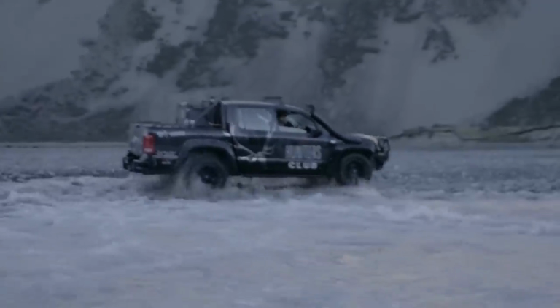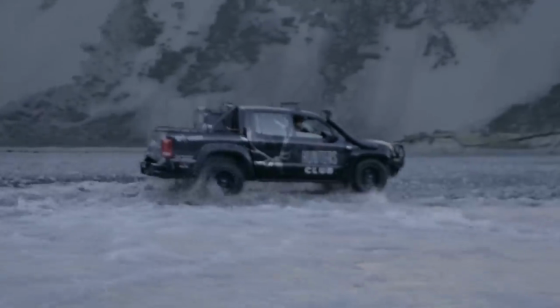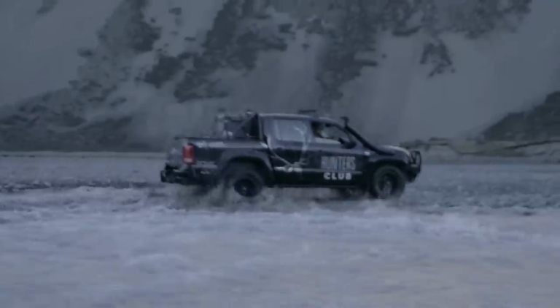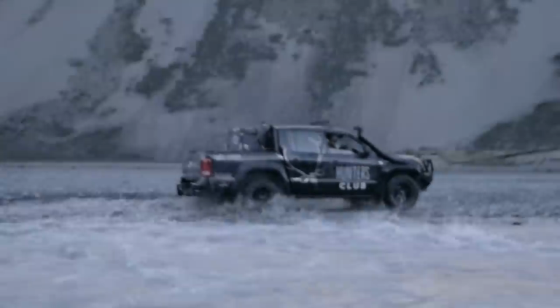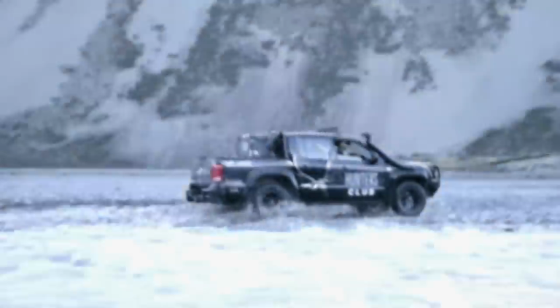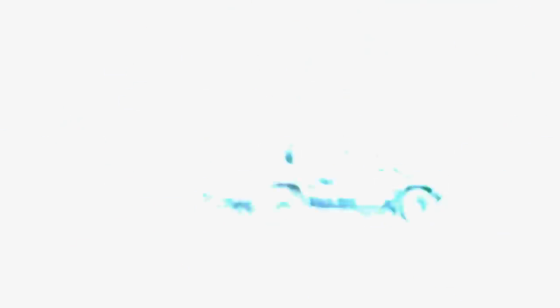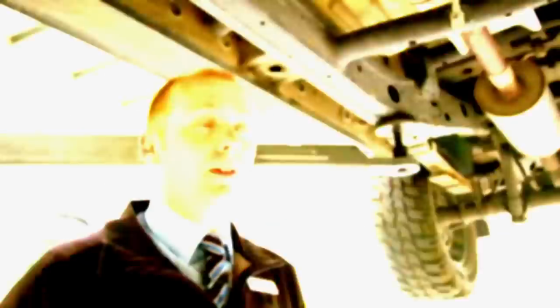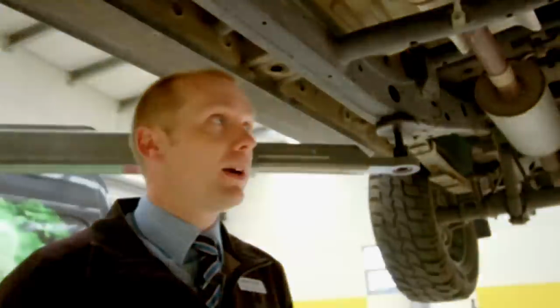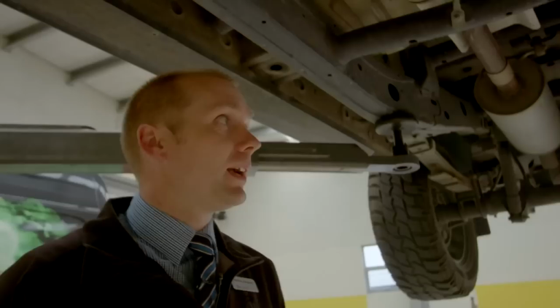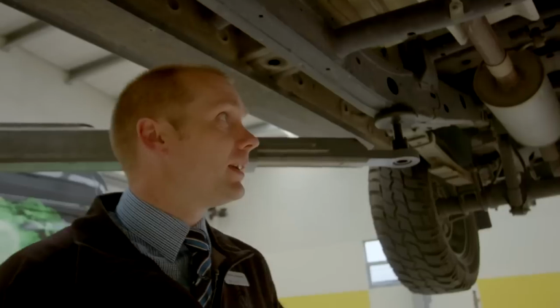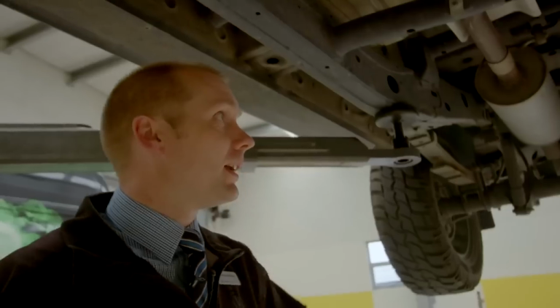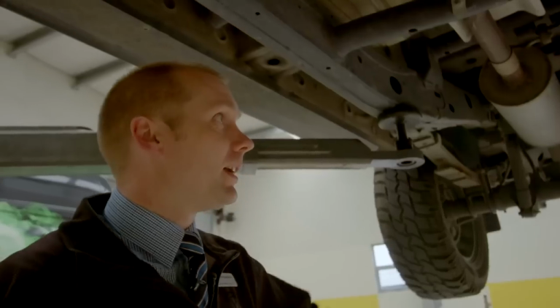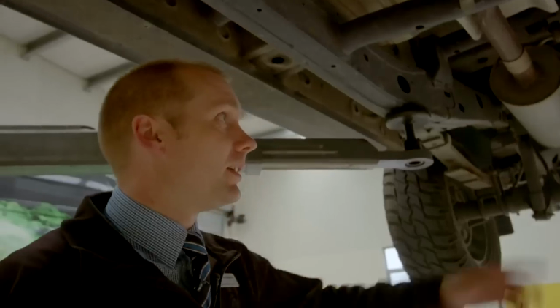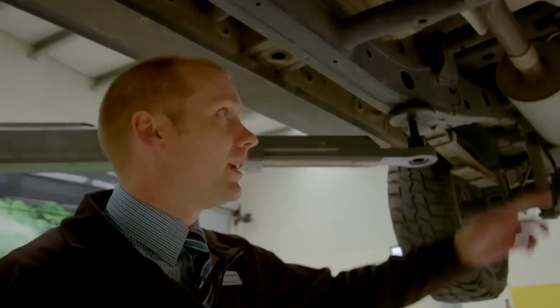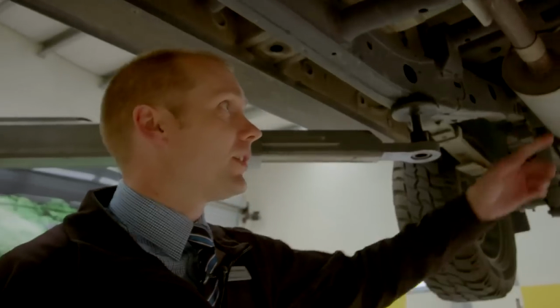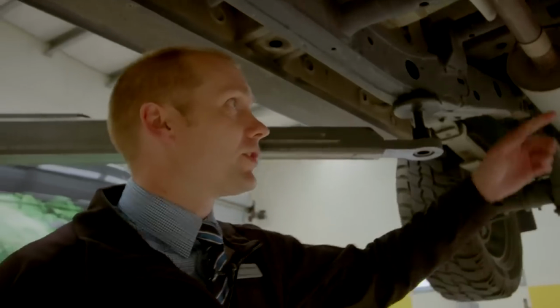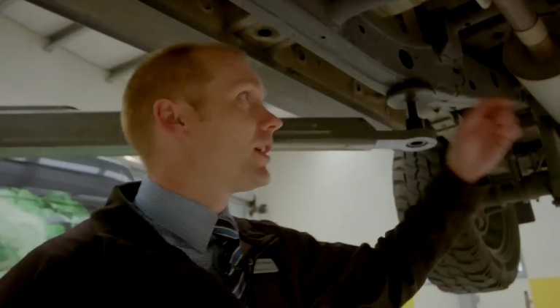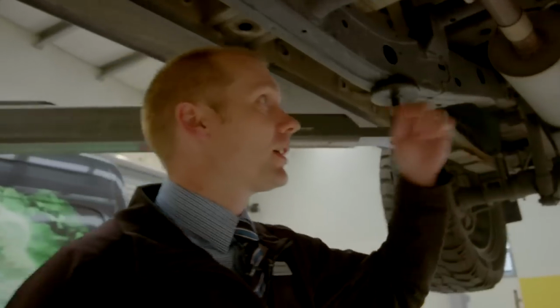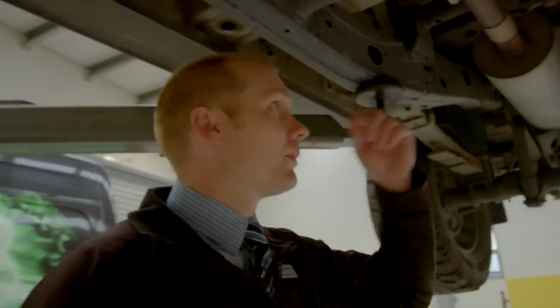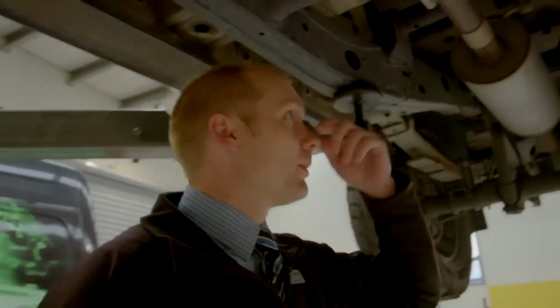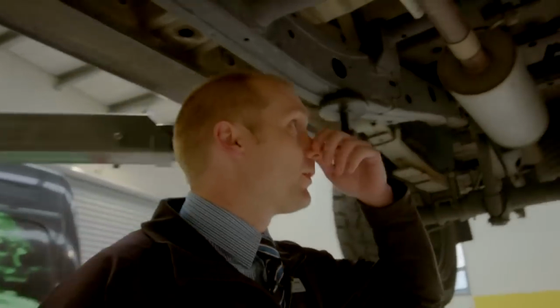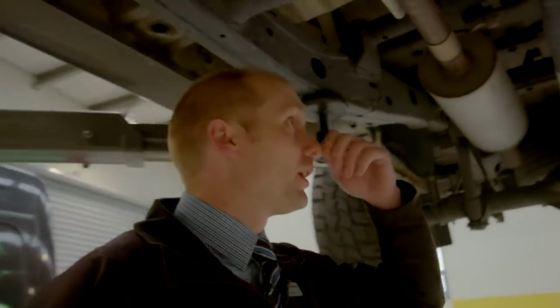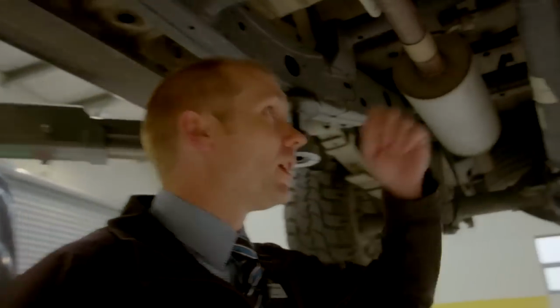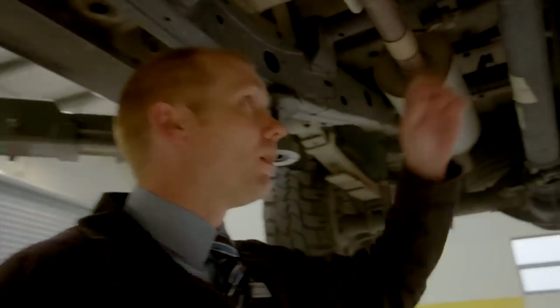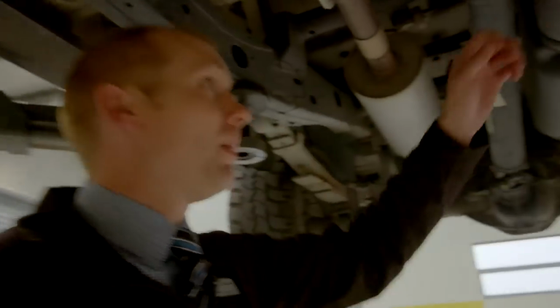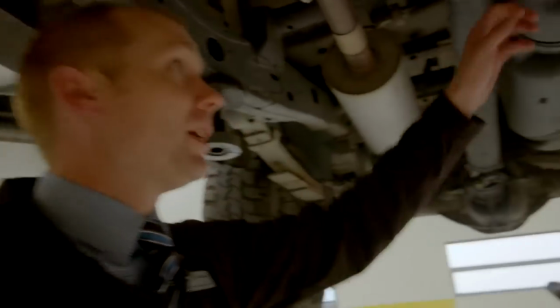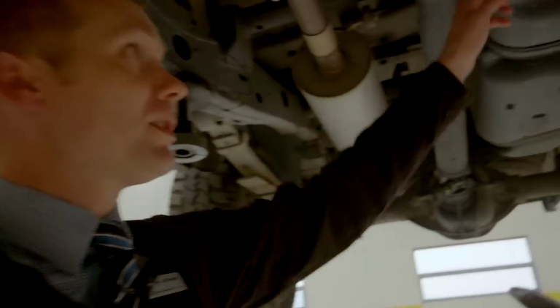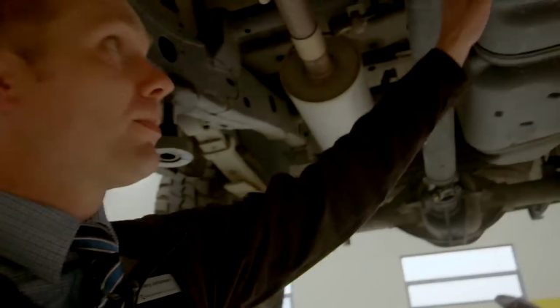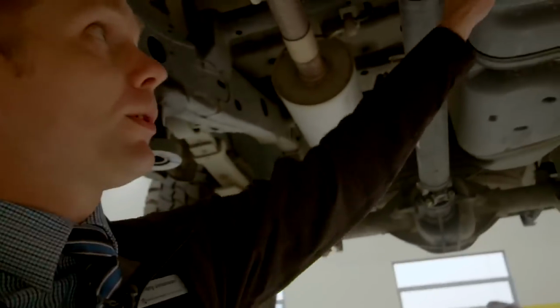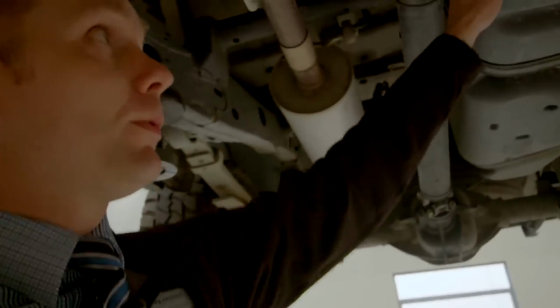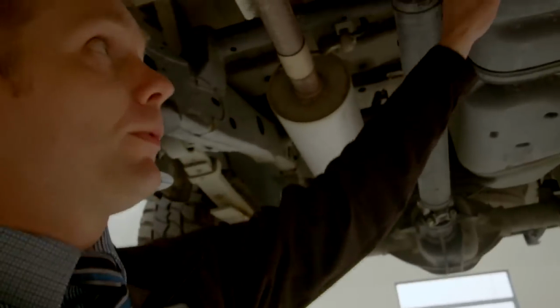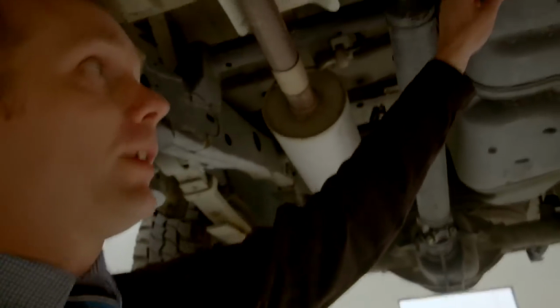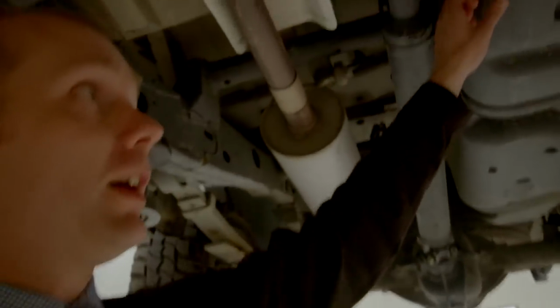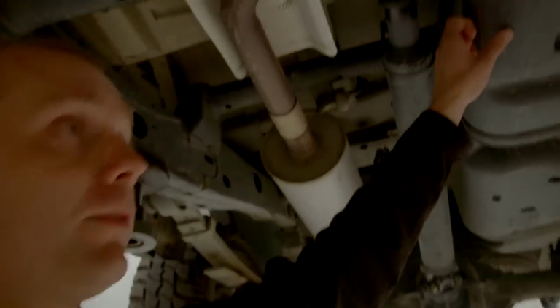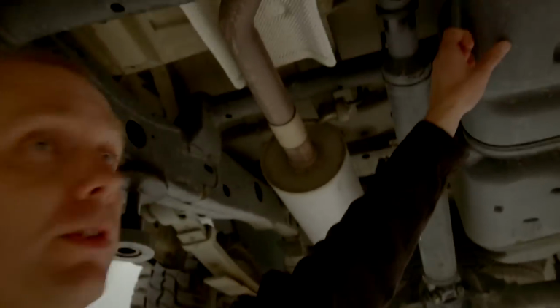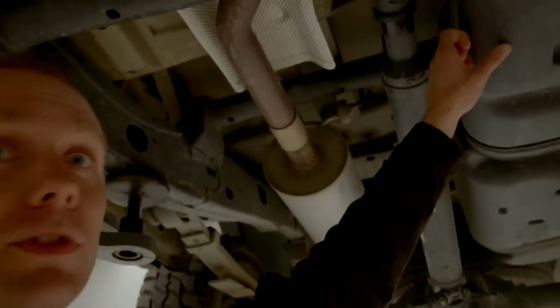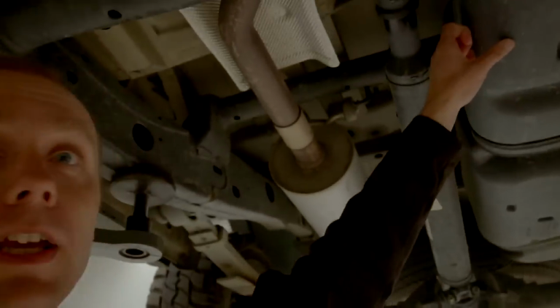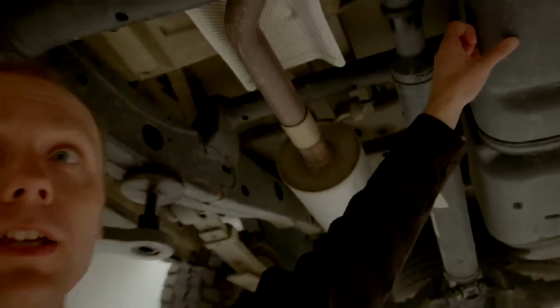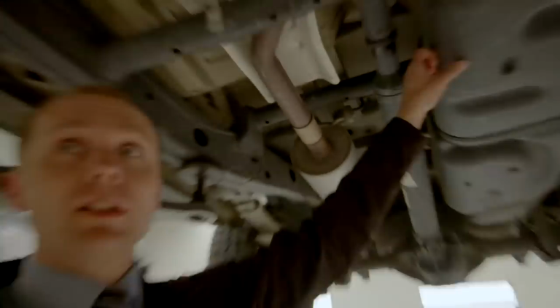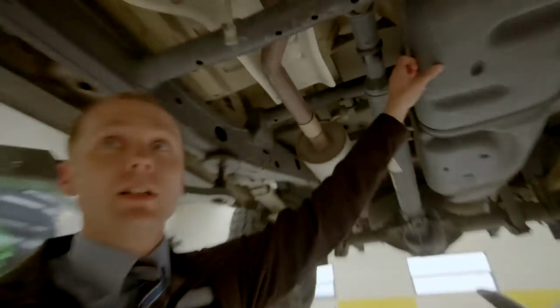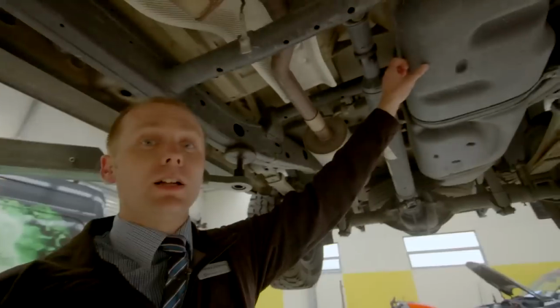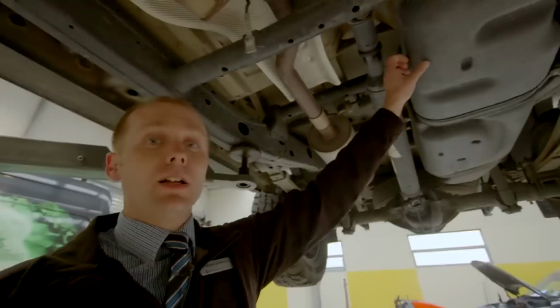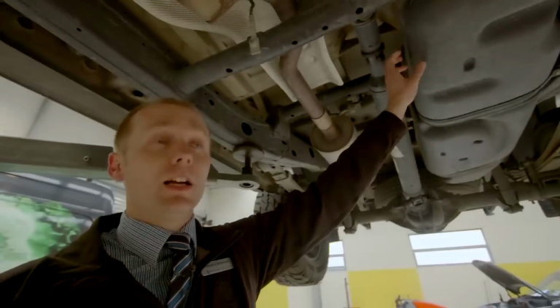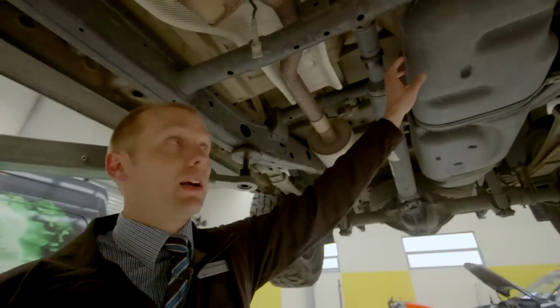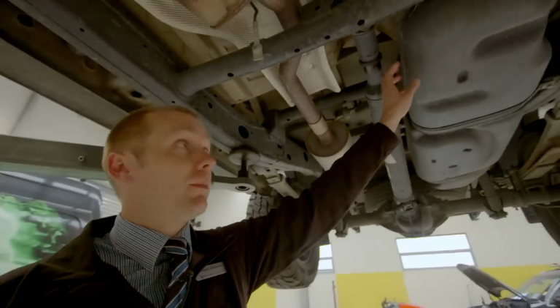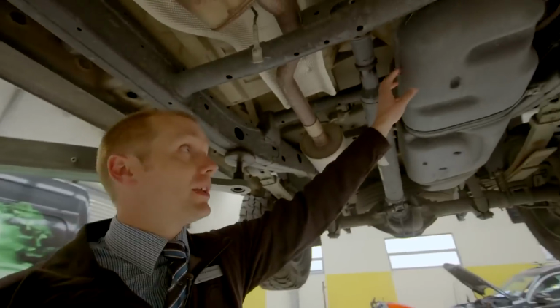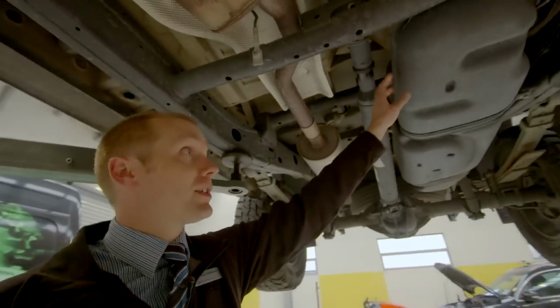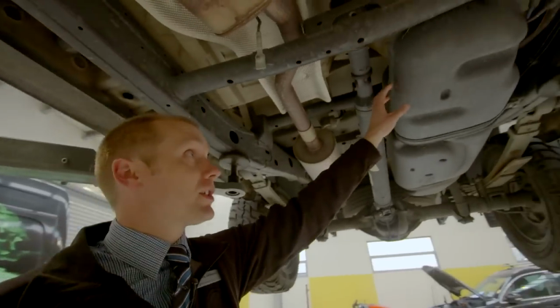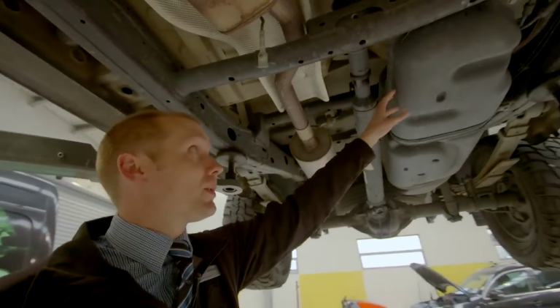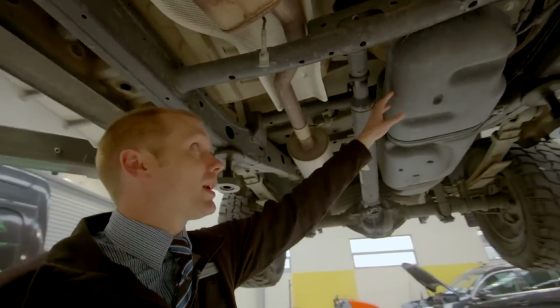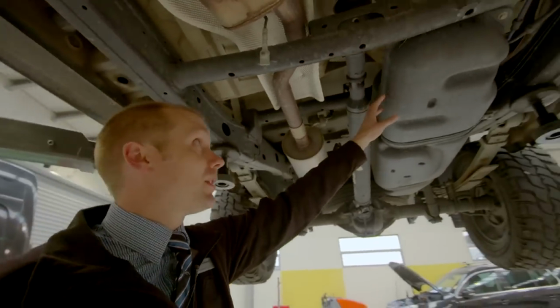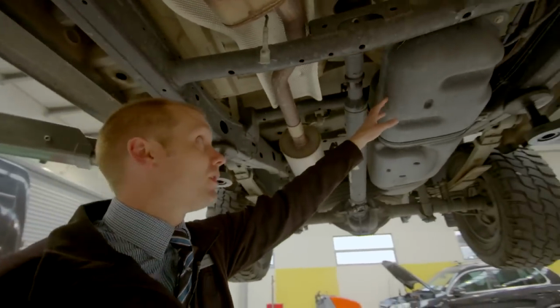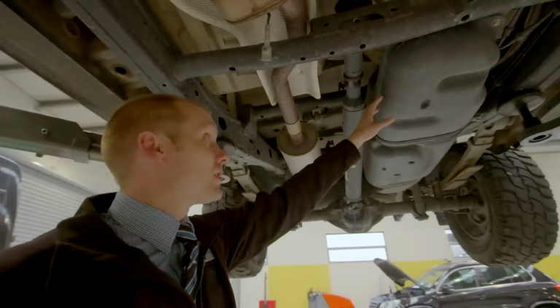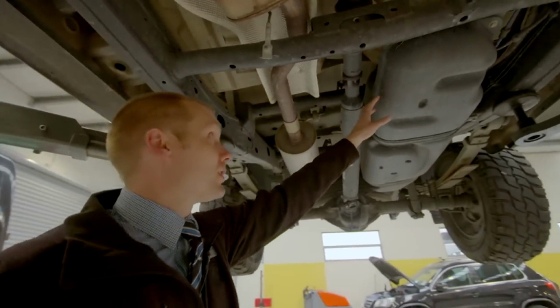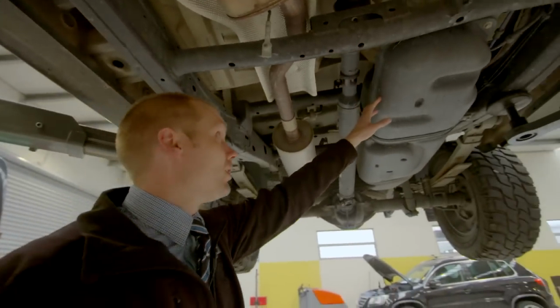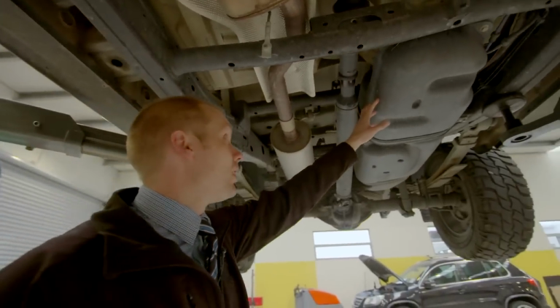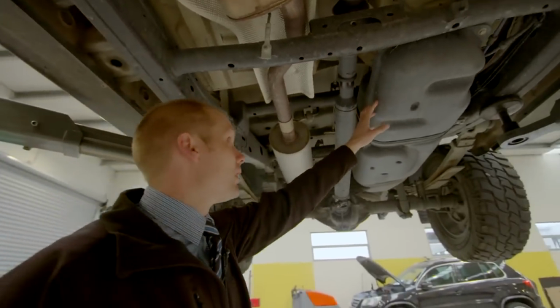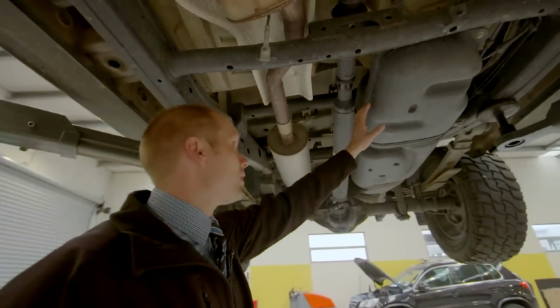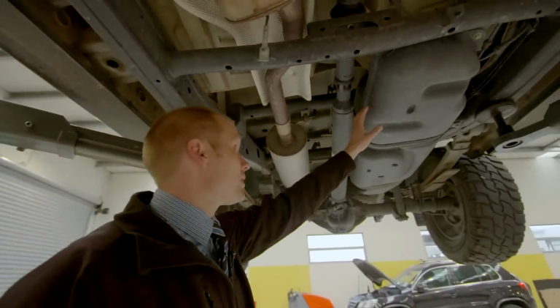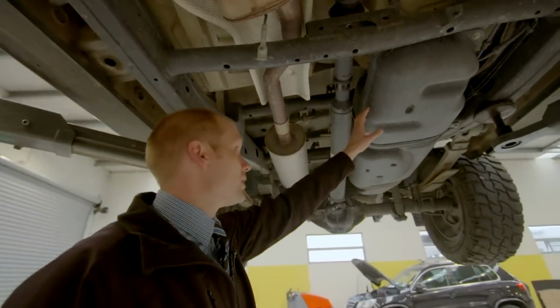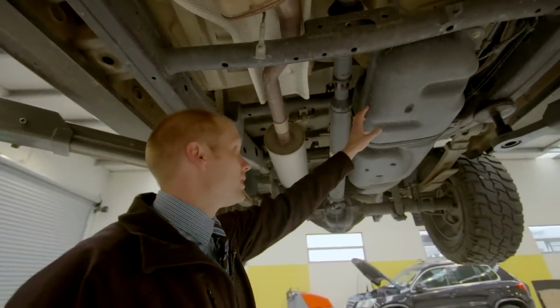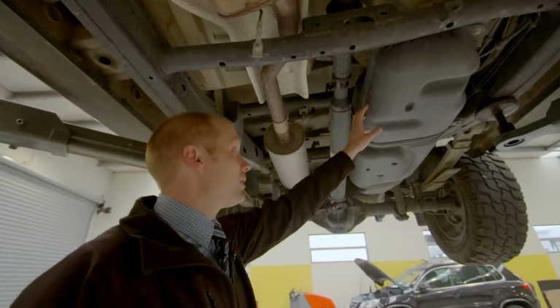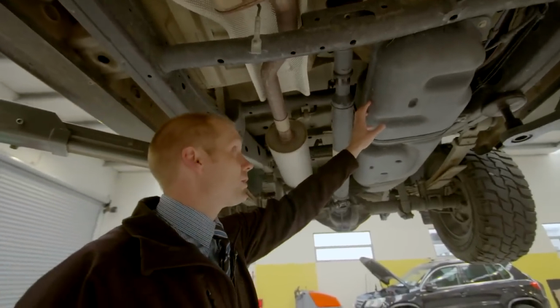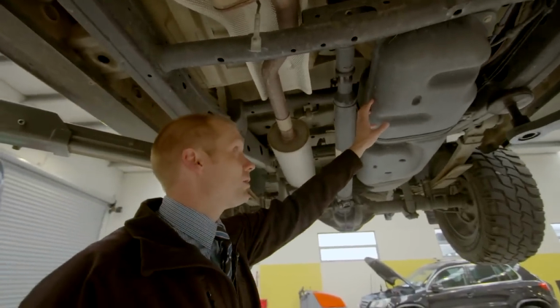Carrying on our way down the truck, we've got our puncture-proof fuel tank. They're situated nice and high and nice and central.